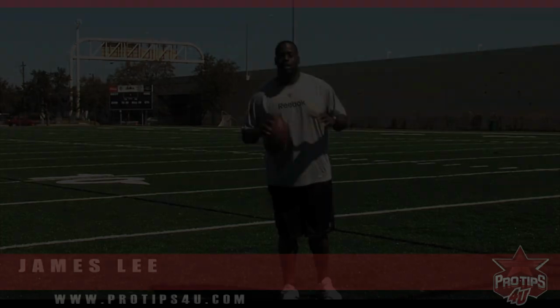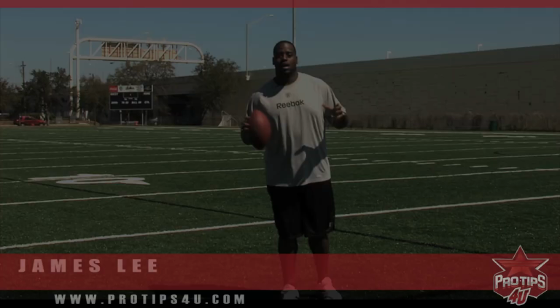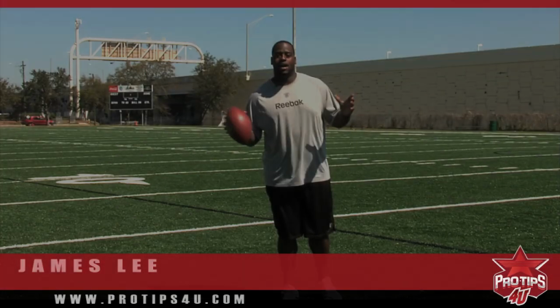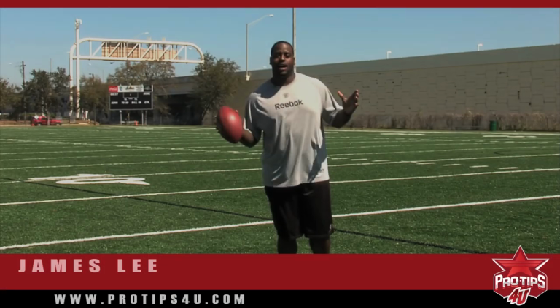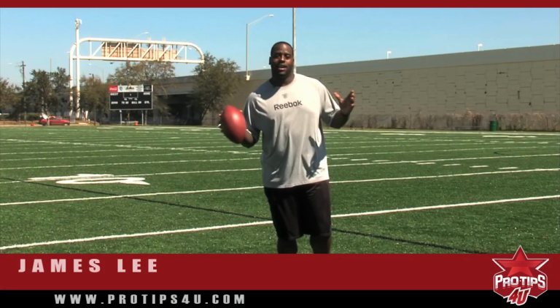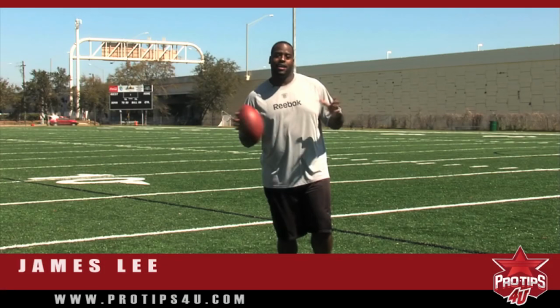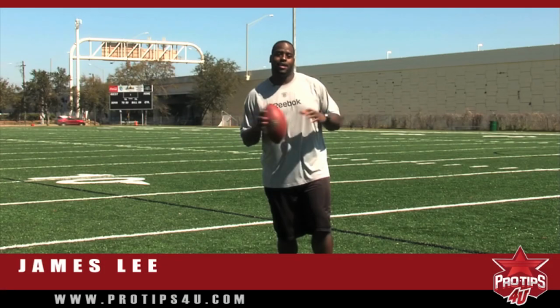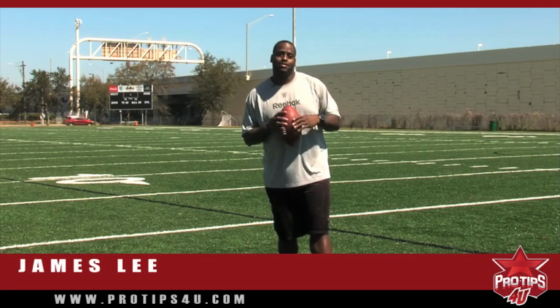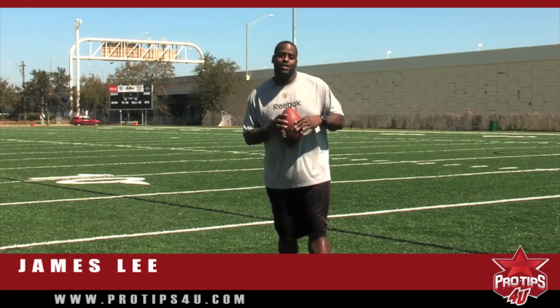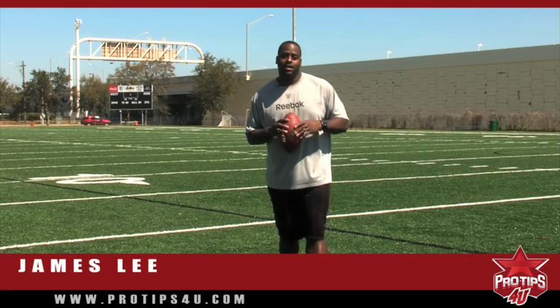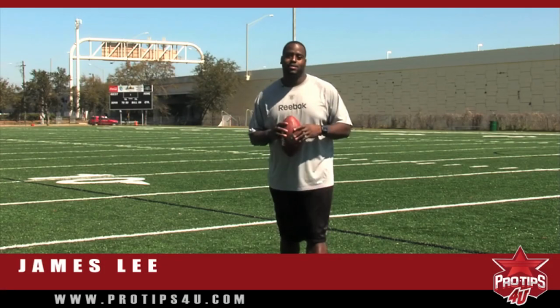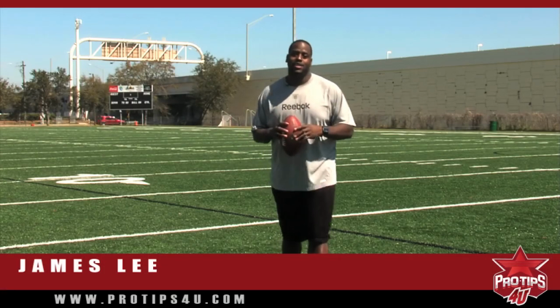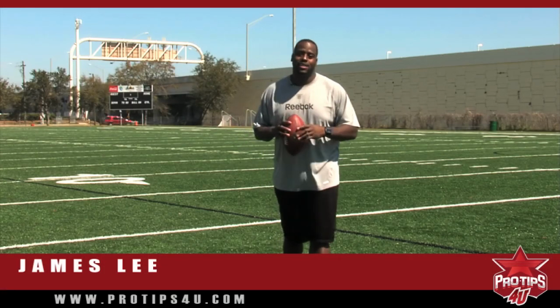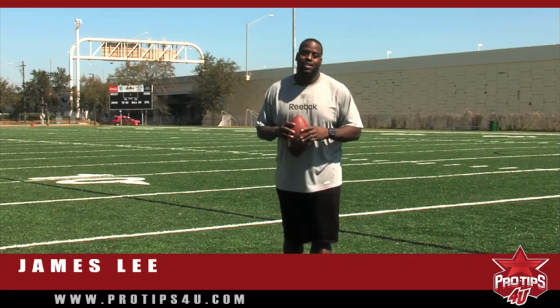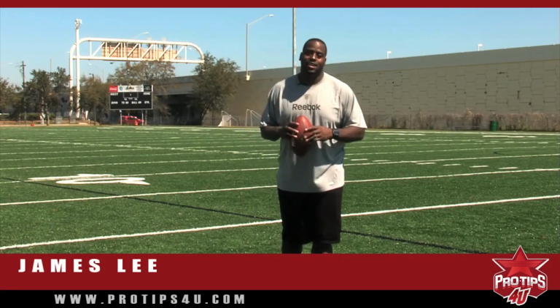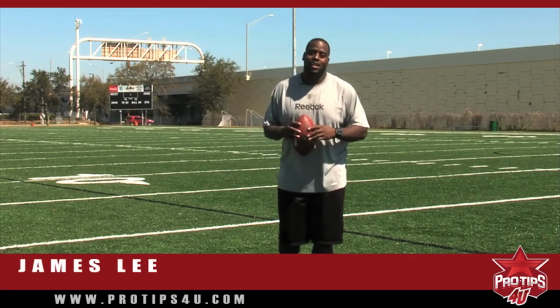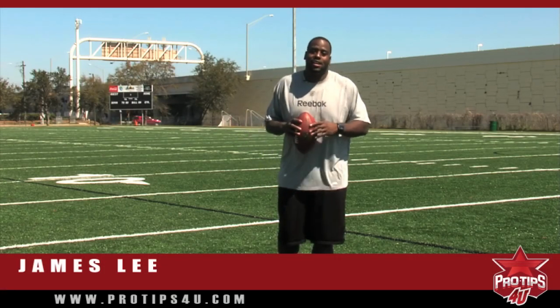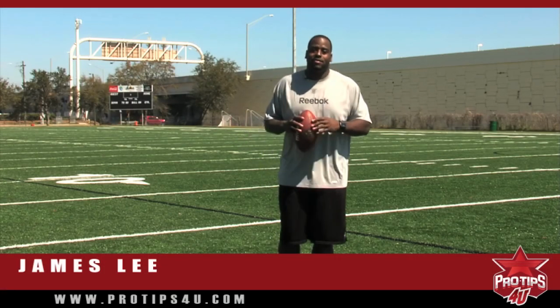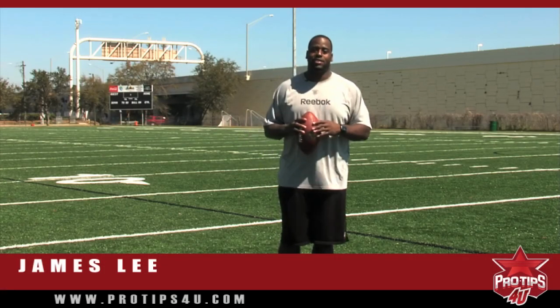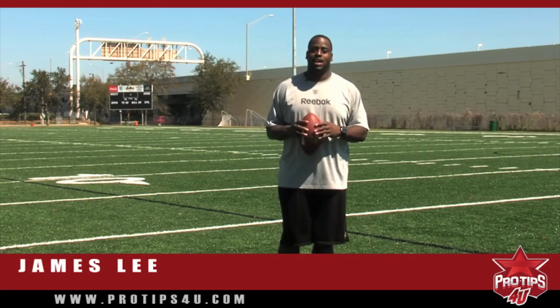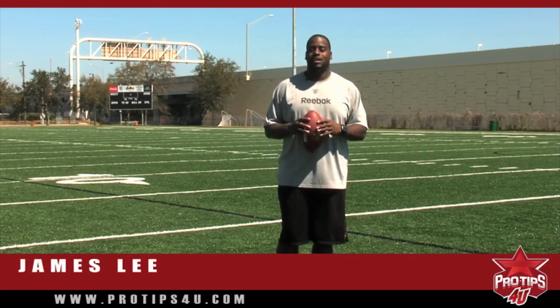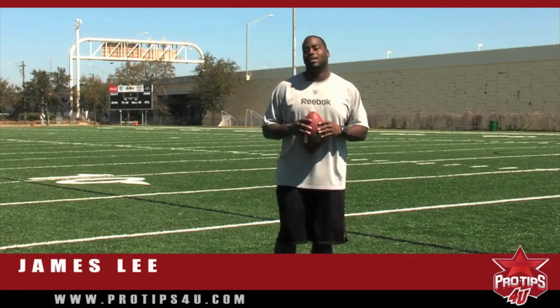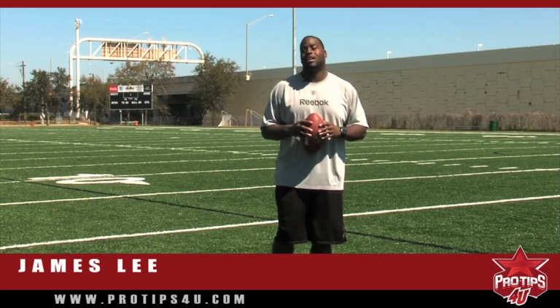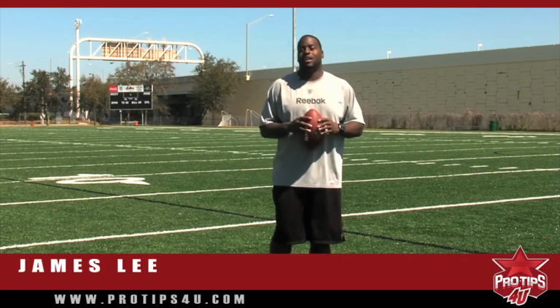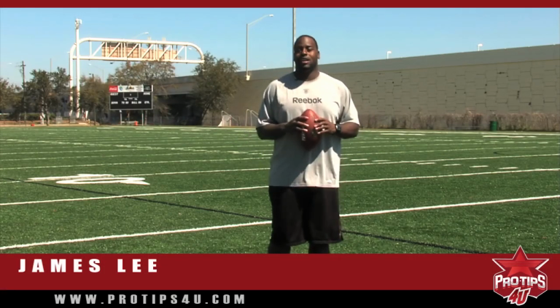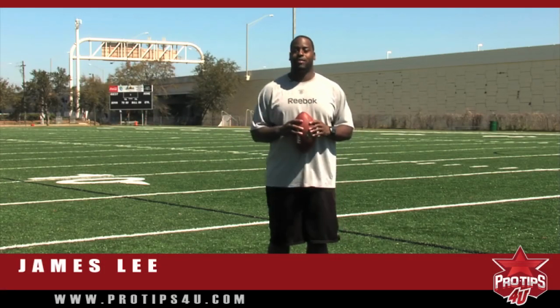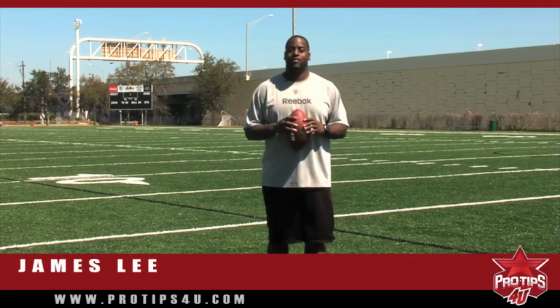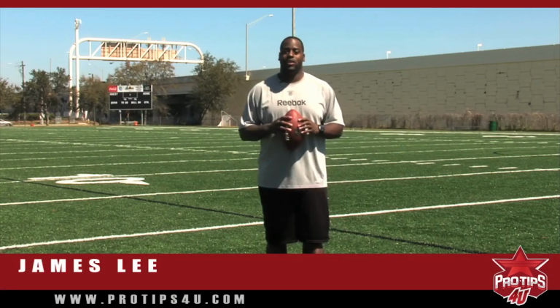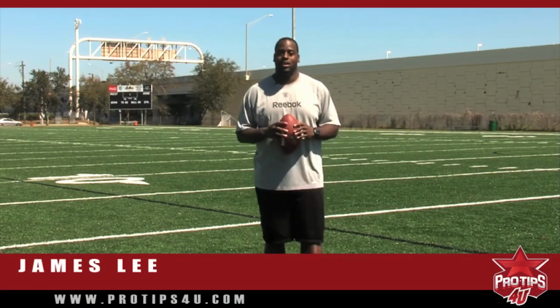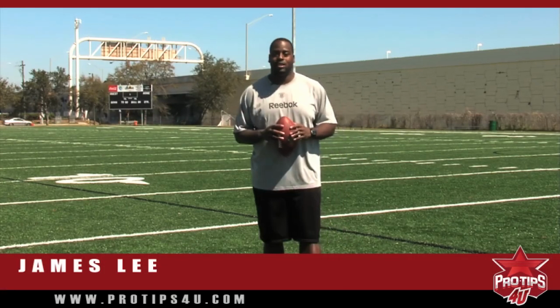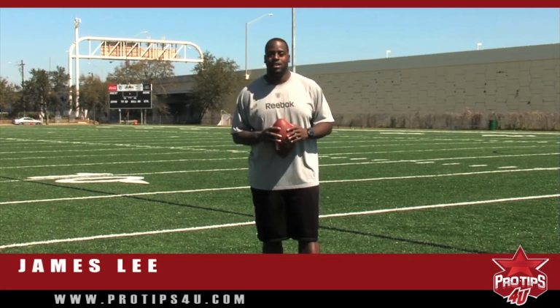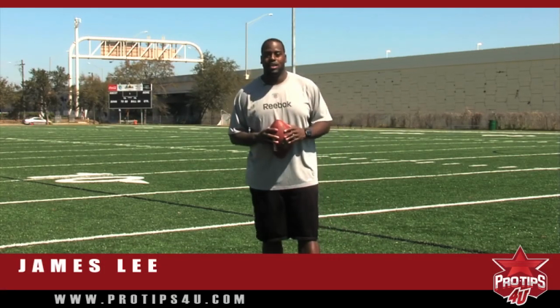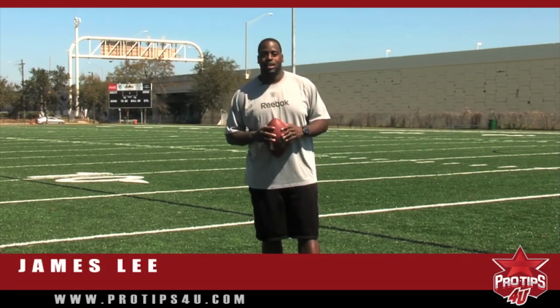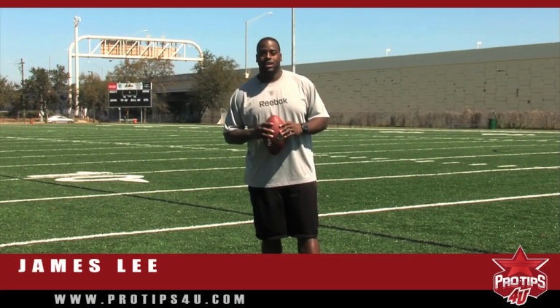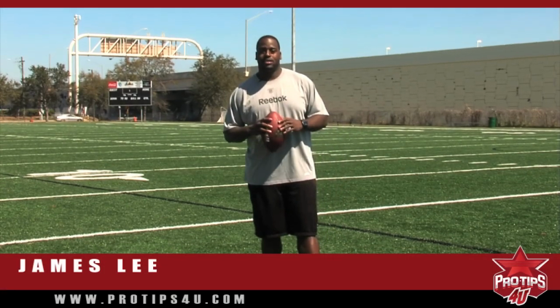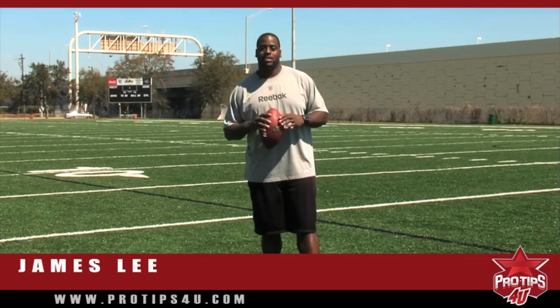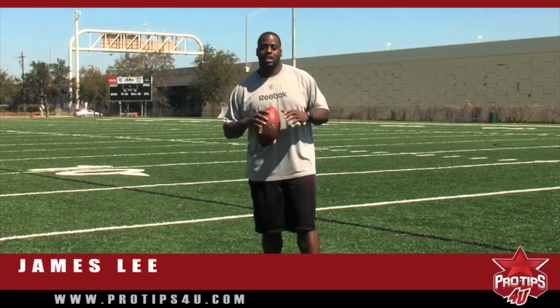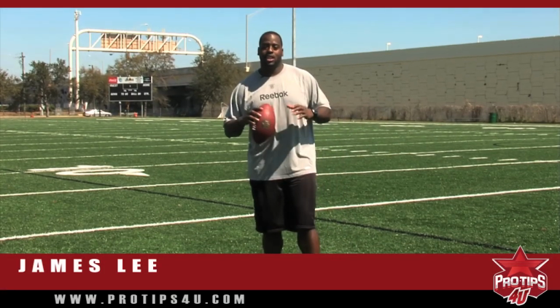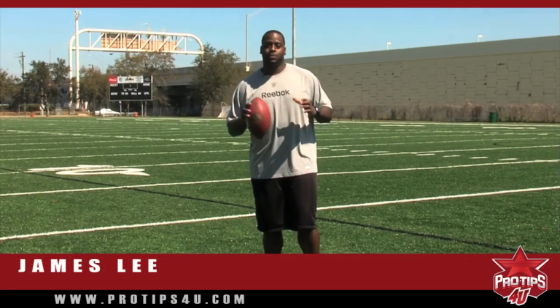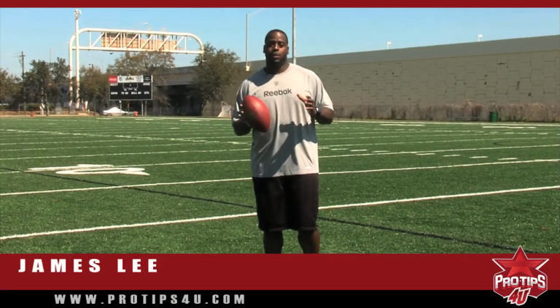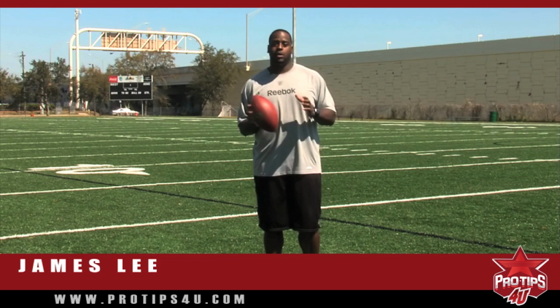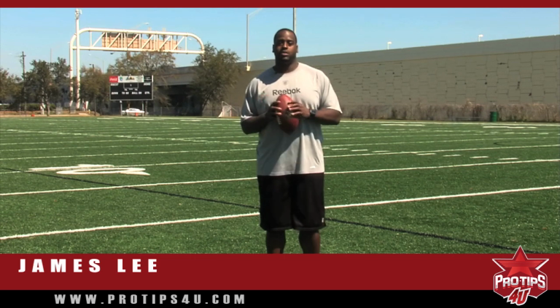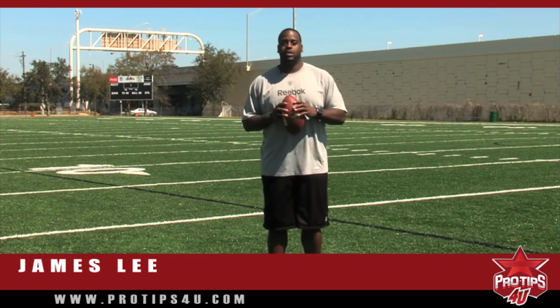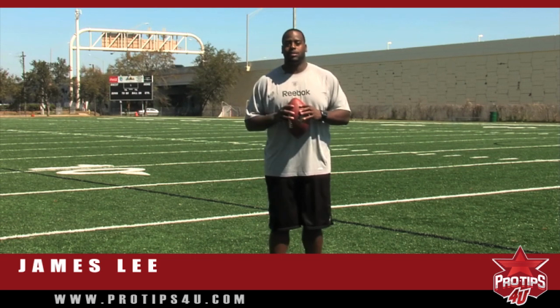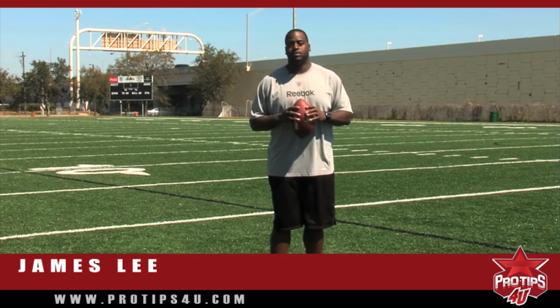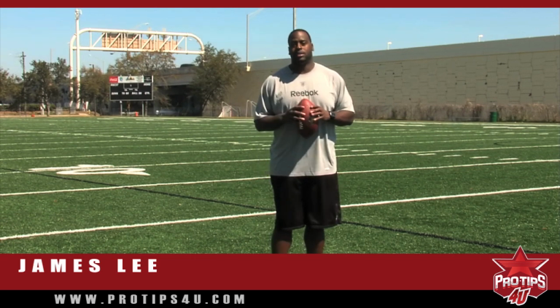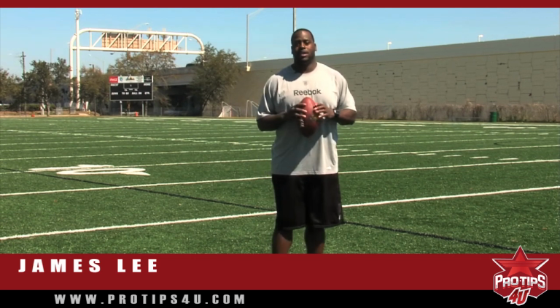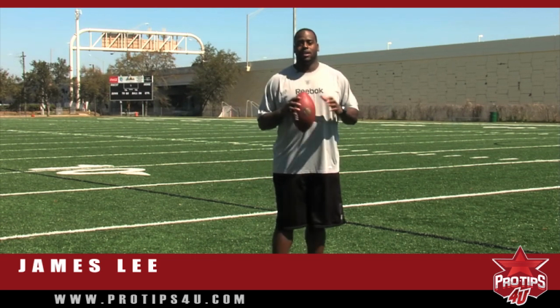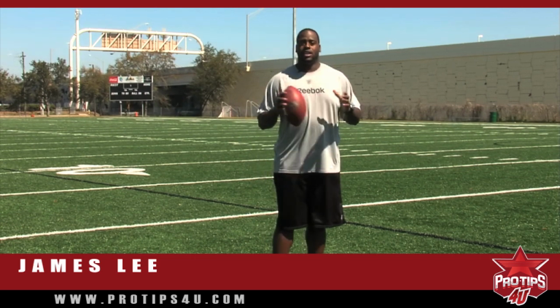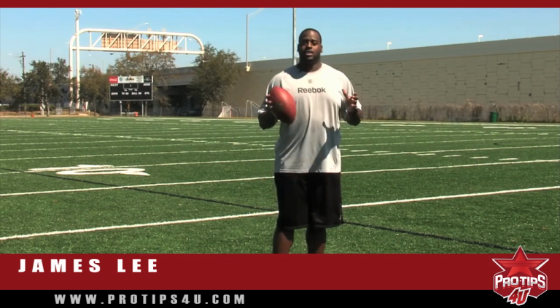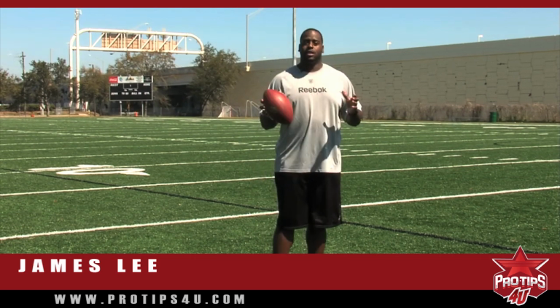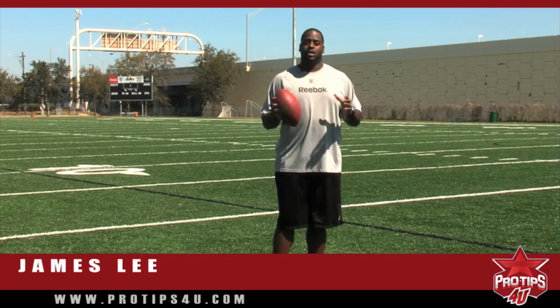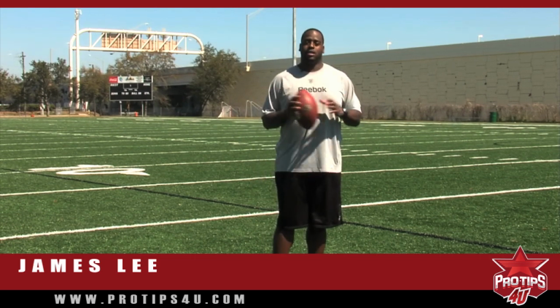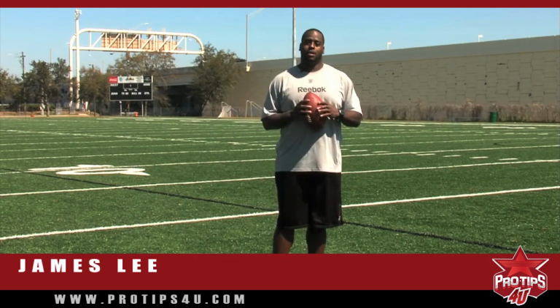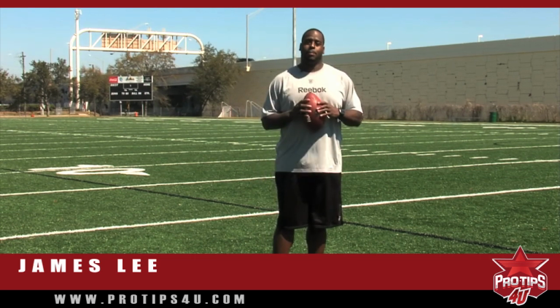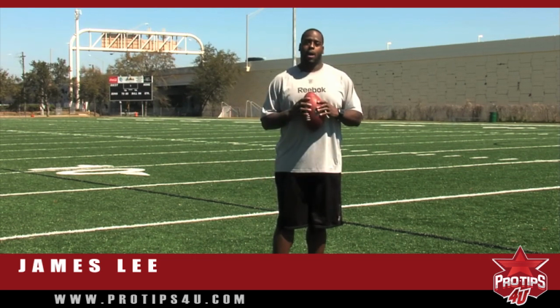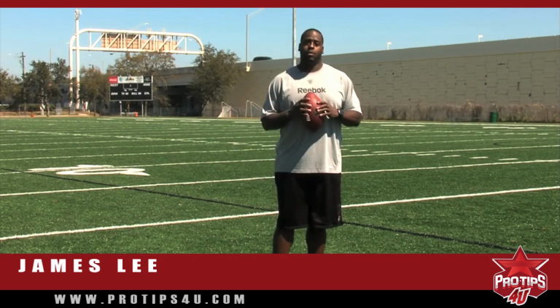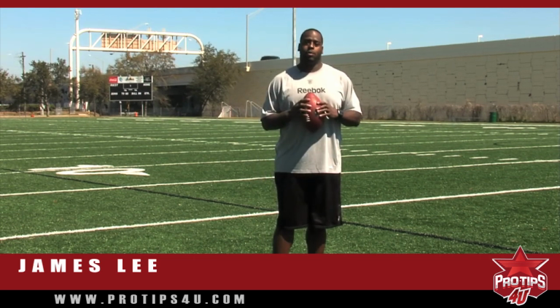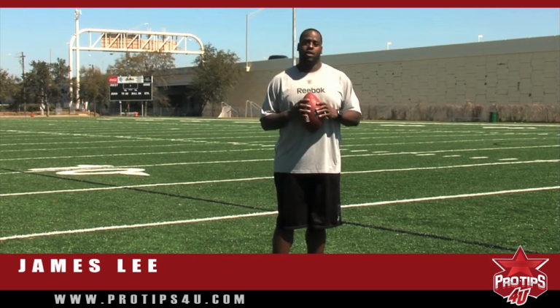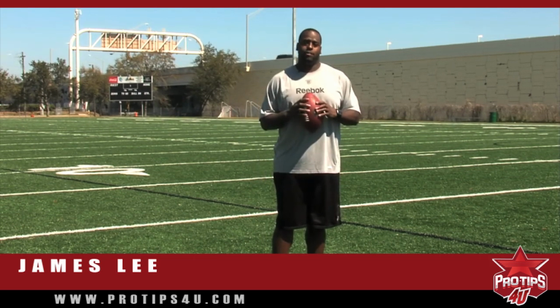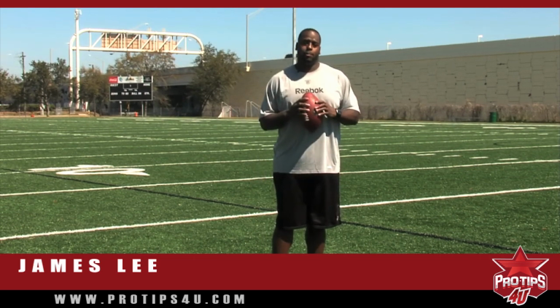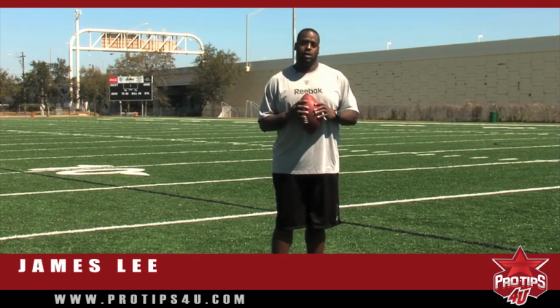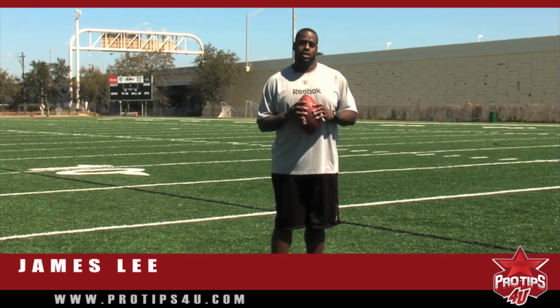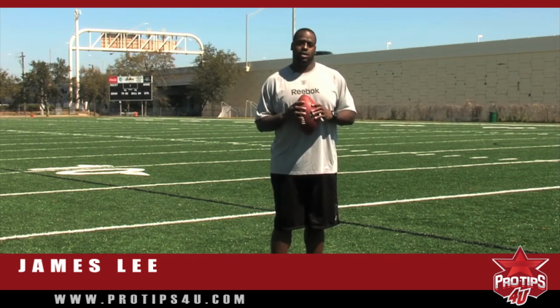Hi, I'm James Lee, a left tackler in the NFL, and today's pro tip is the proper way of pulling.